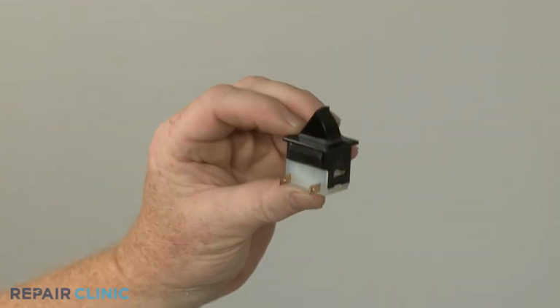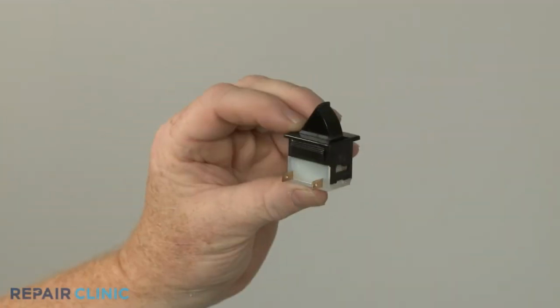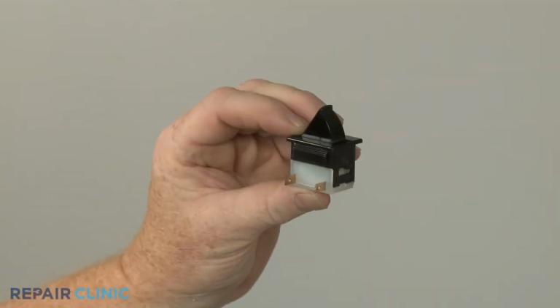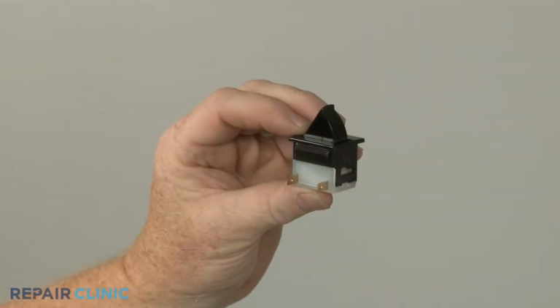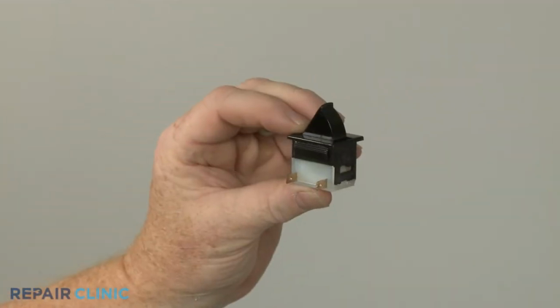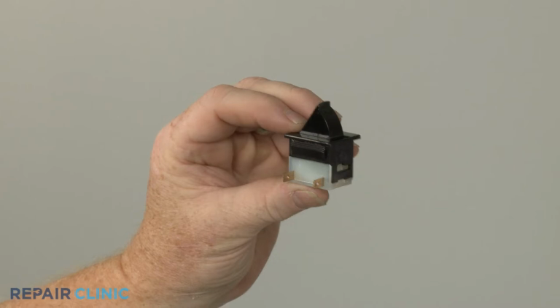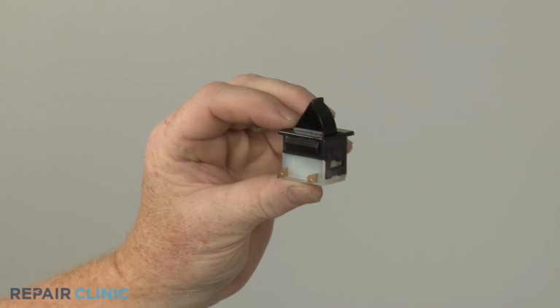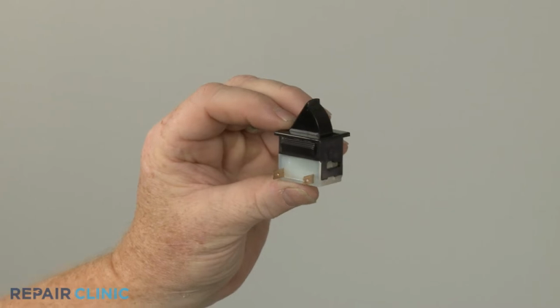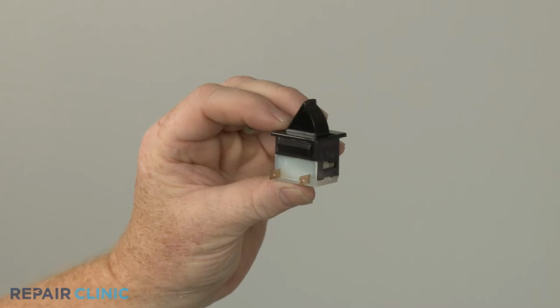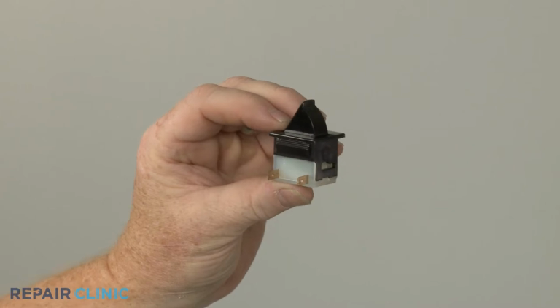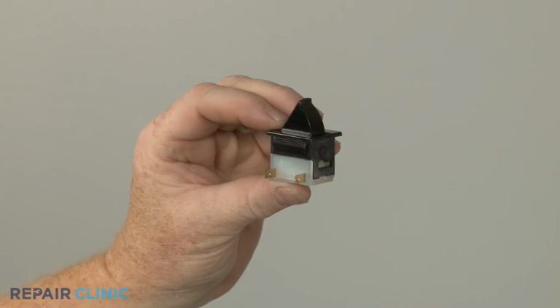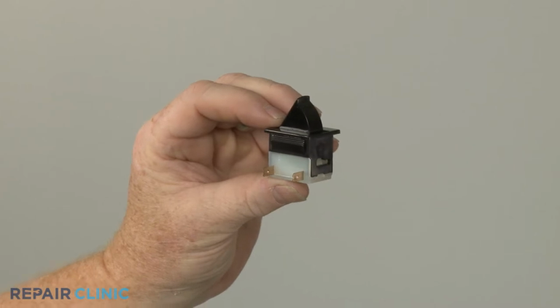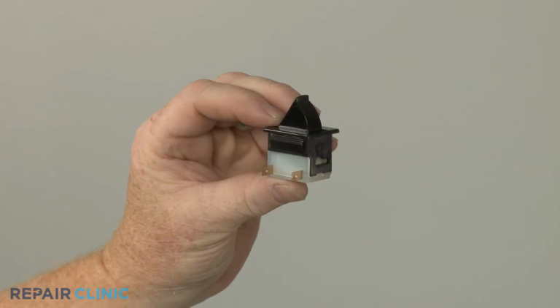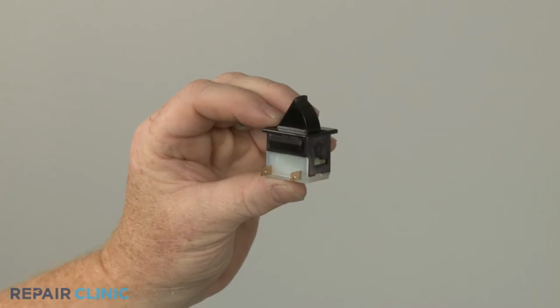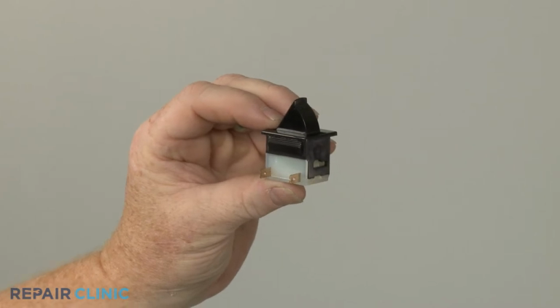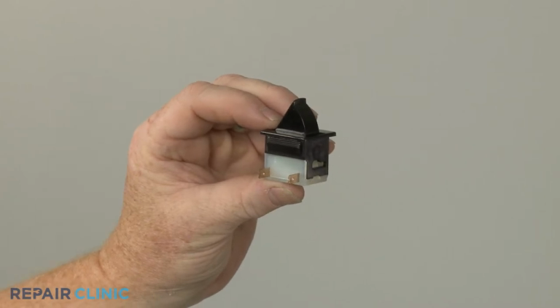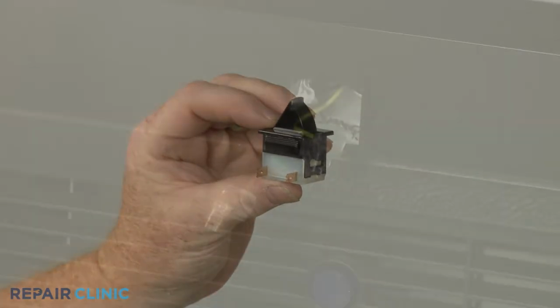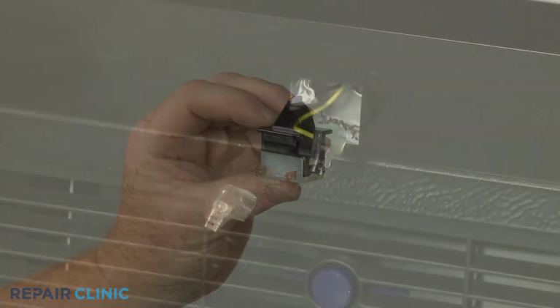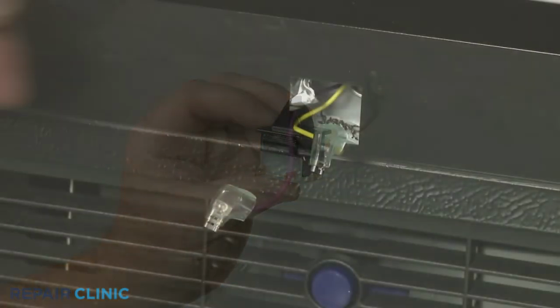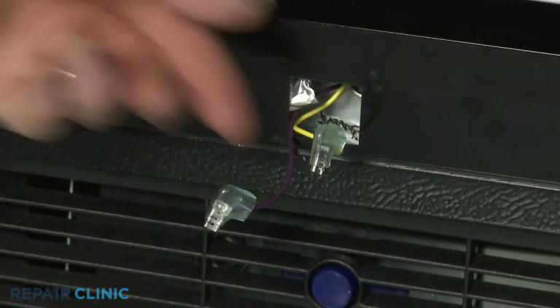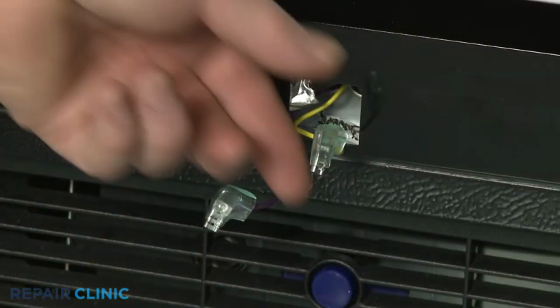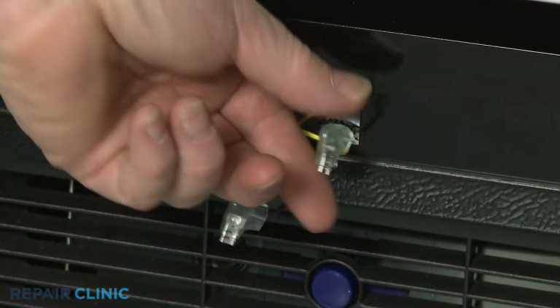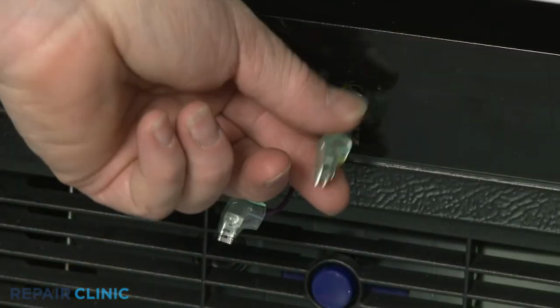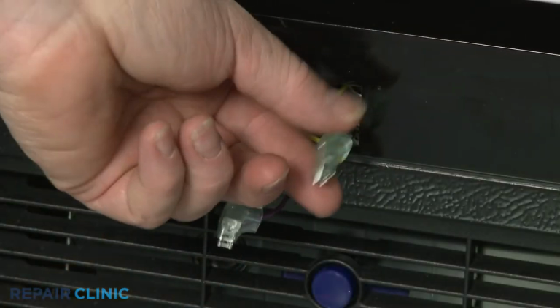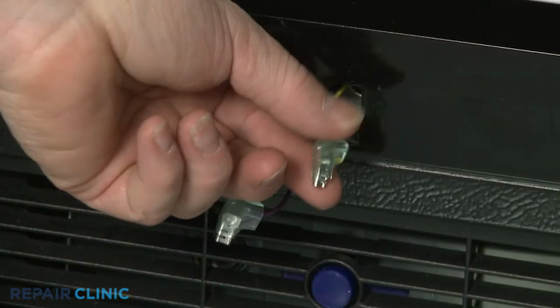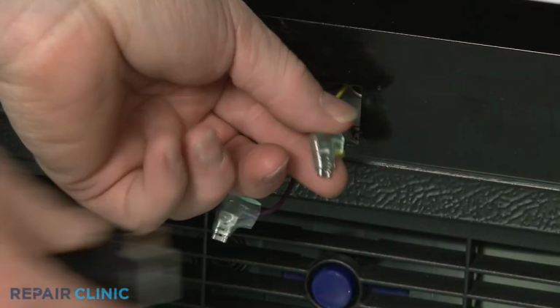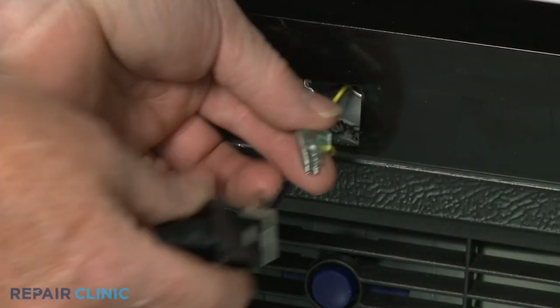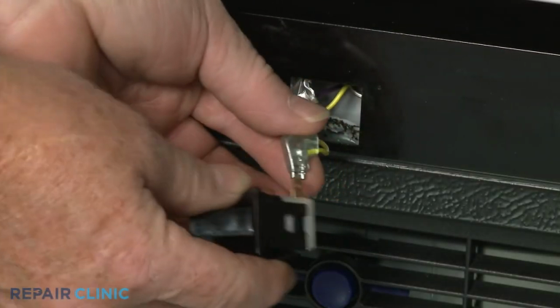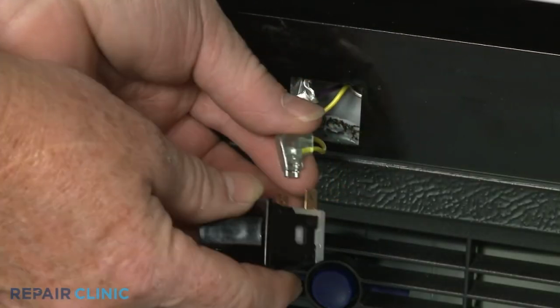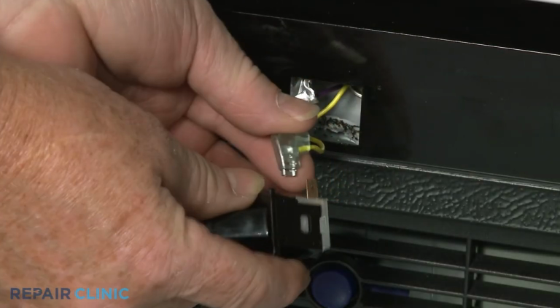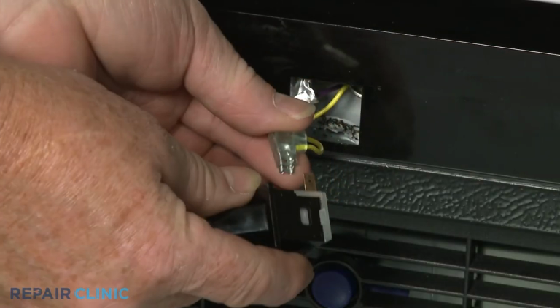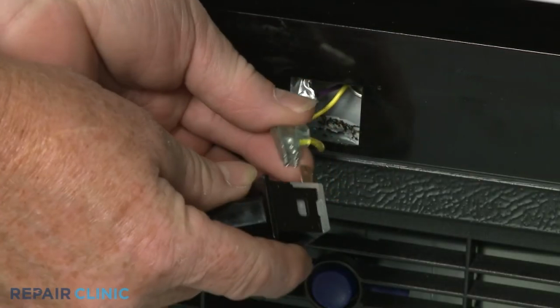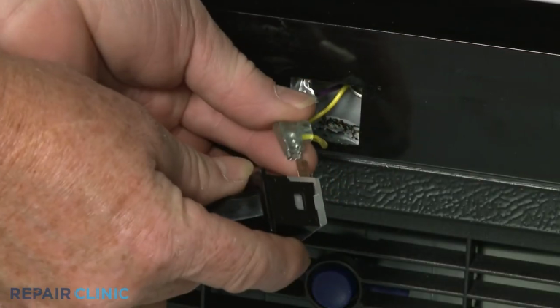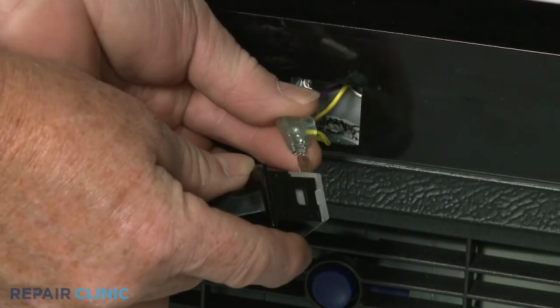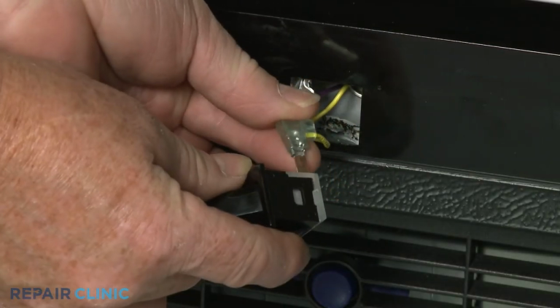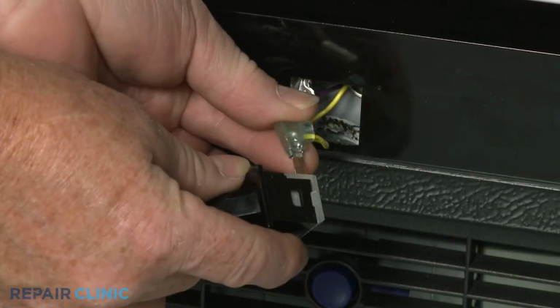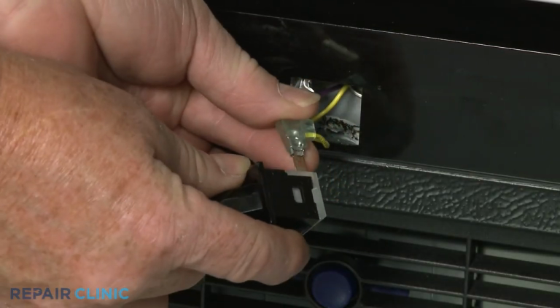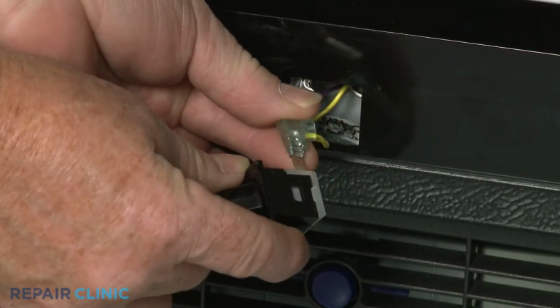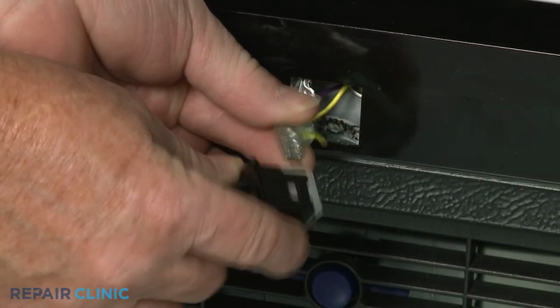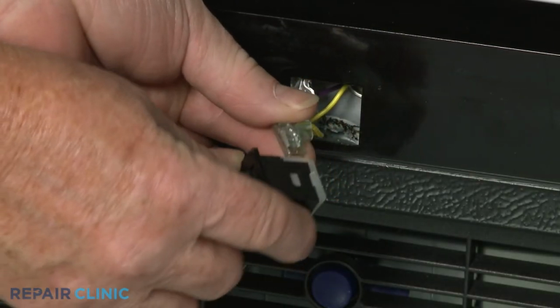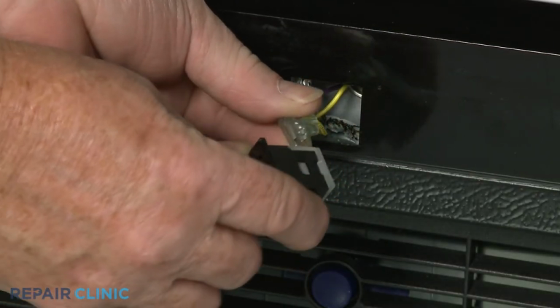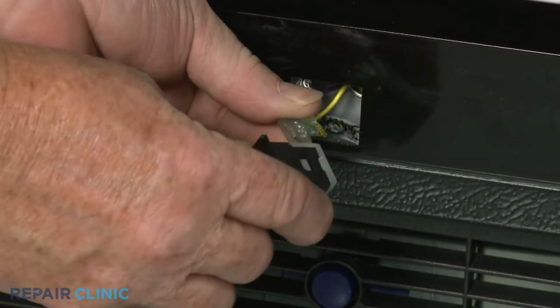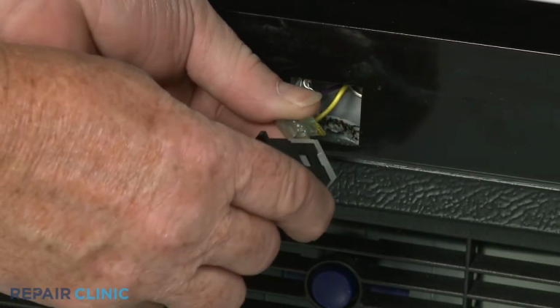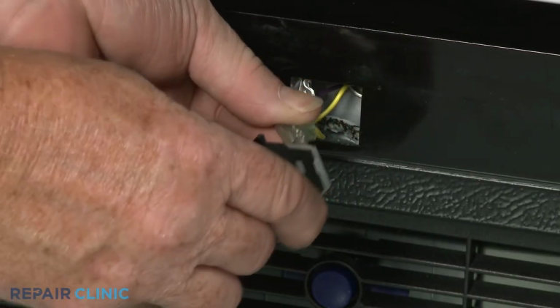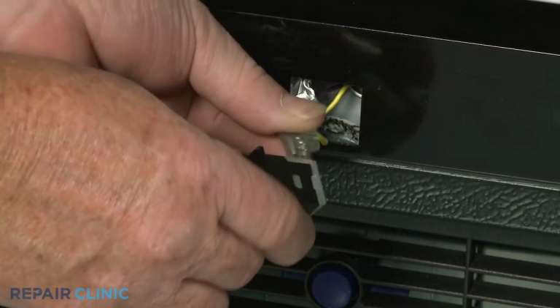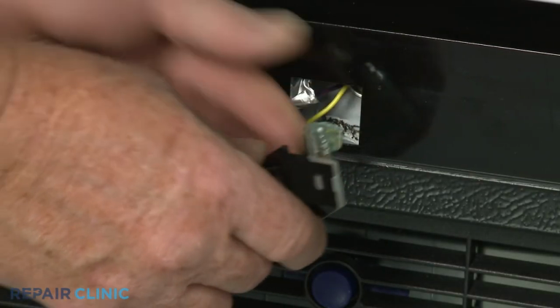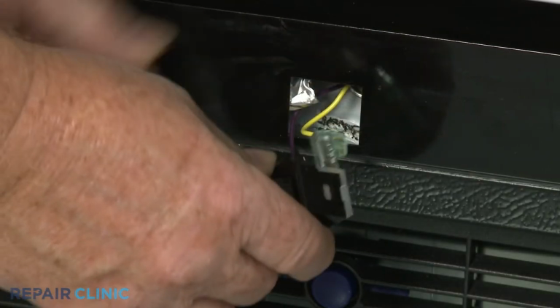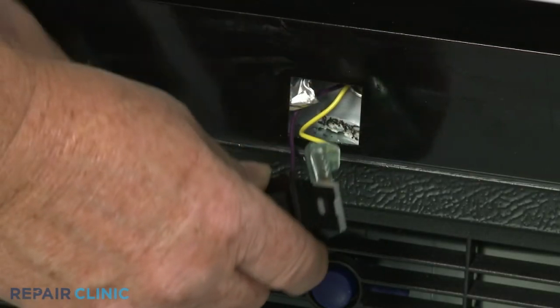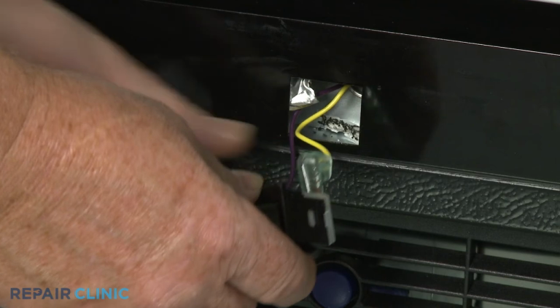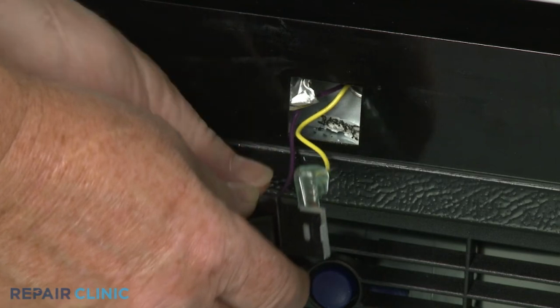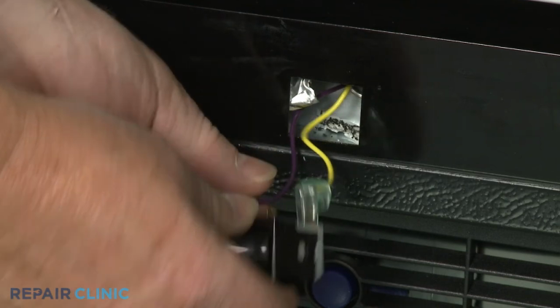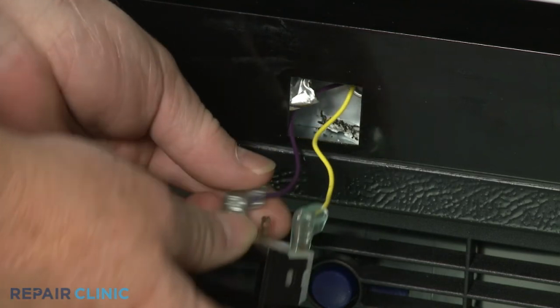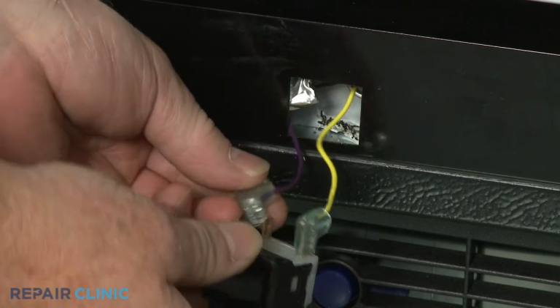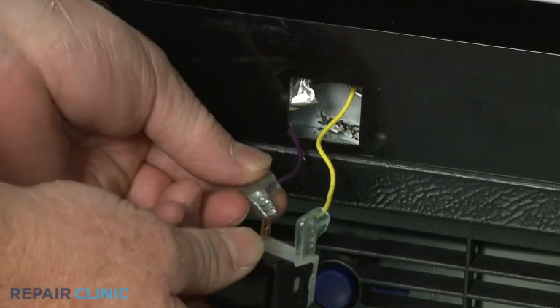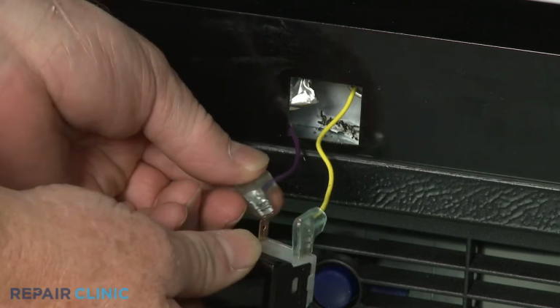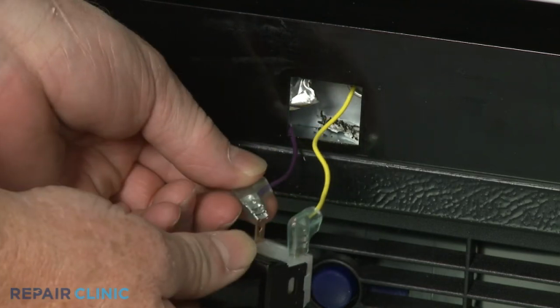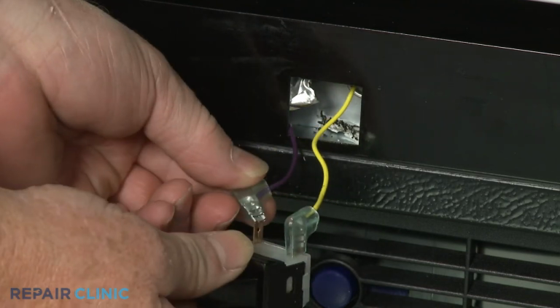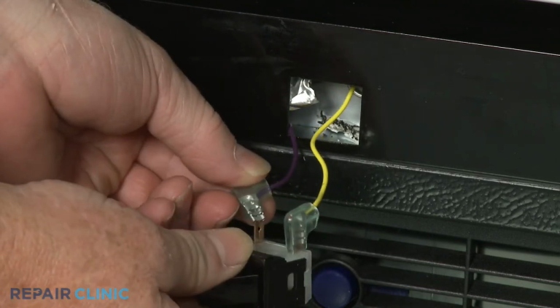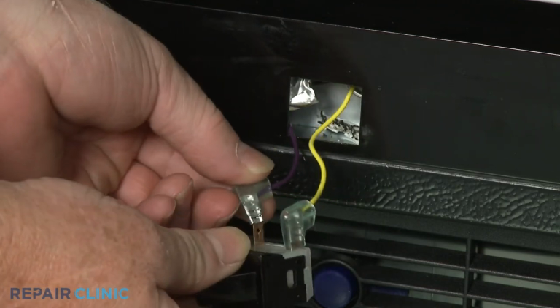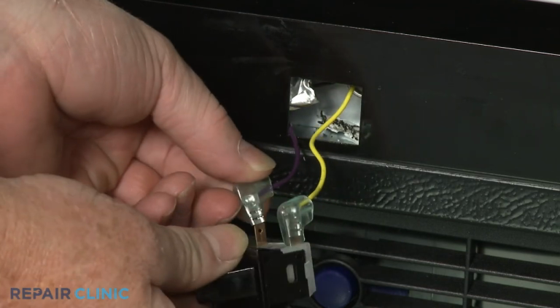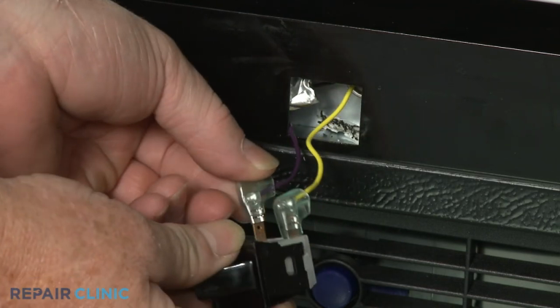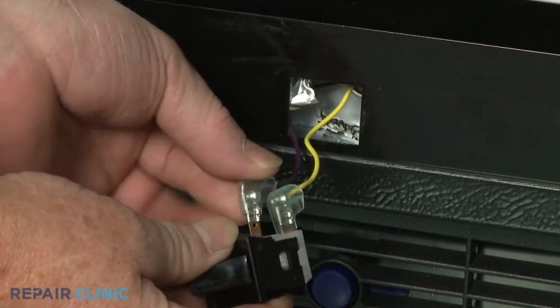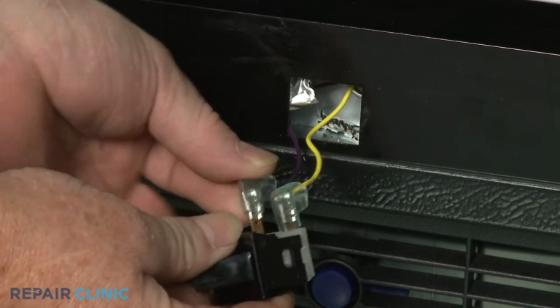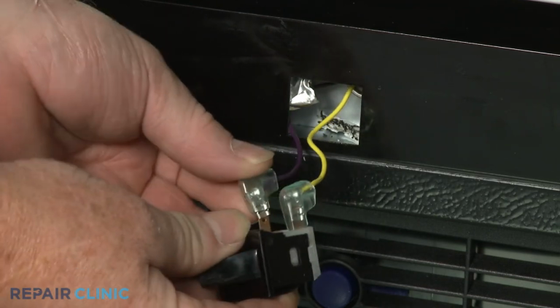Install the new door light switch by connecting the wires to the terminals, then align and snap the switch into place in the frame.